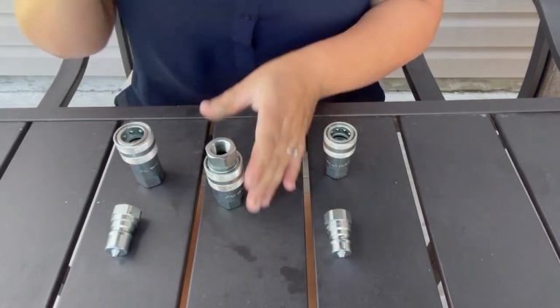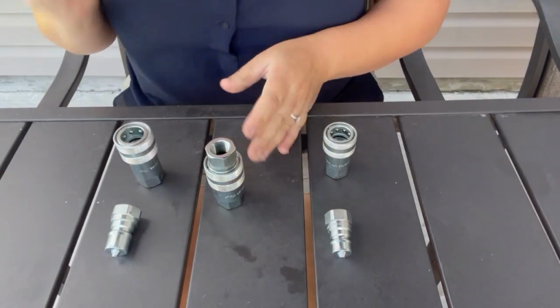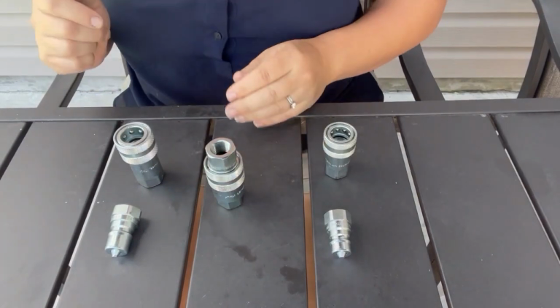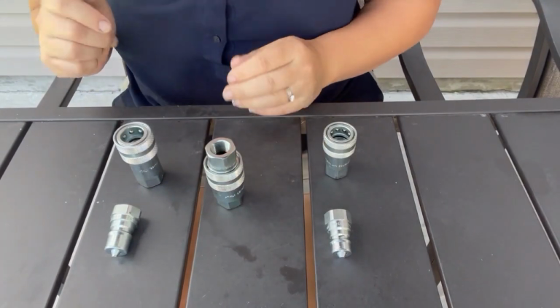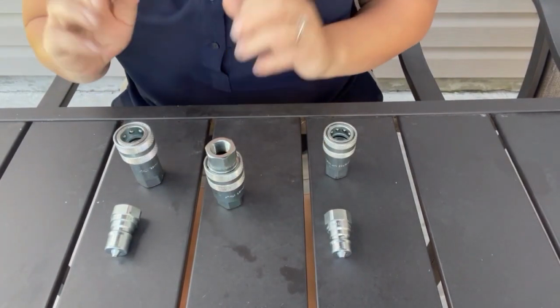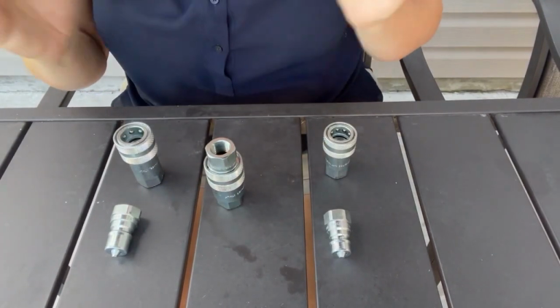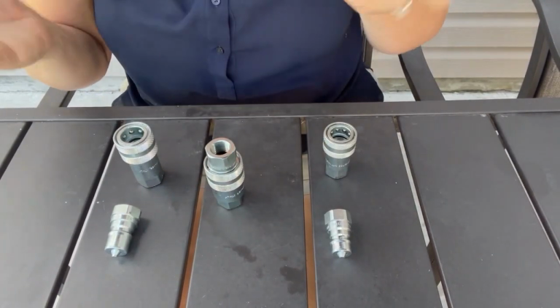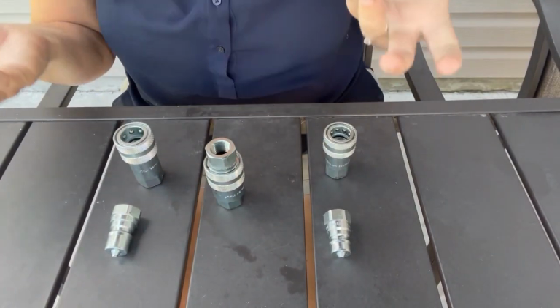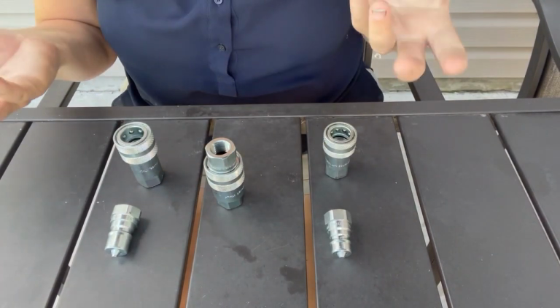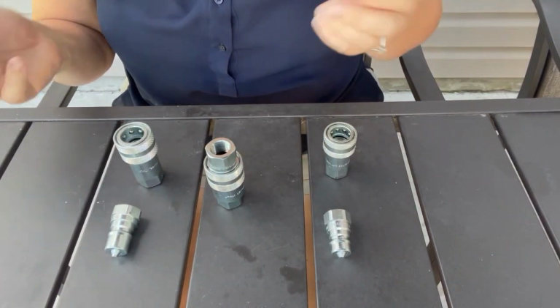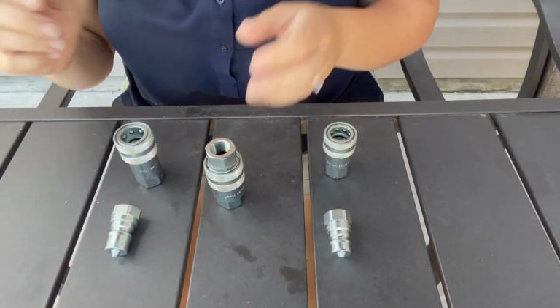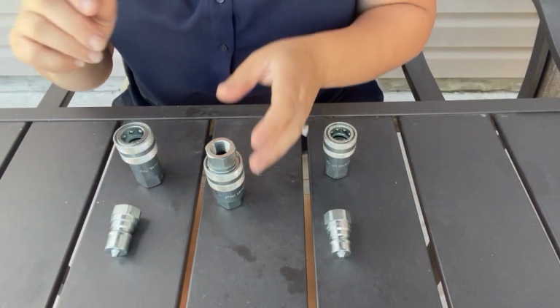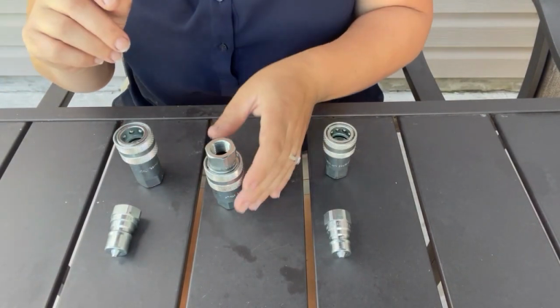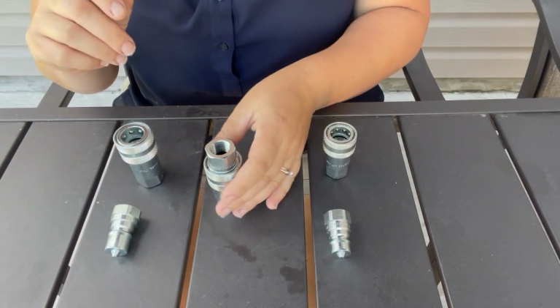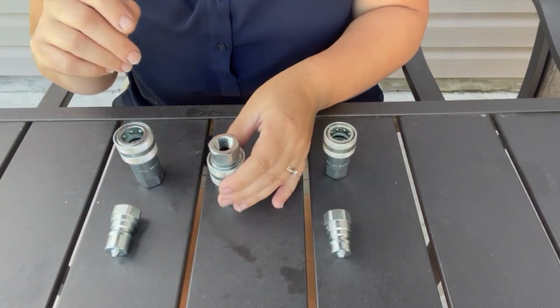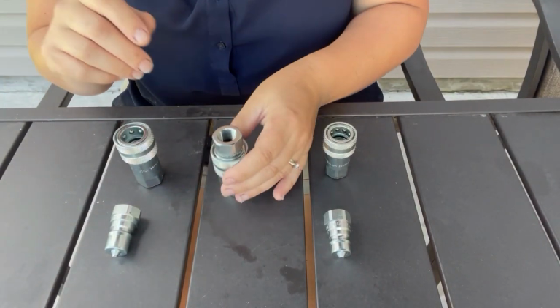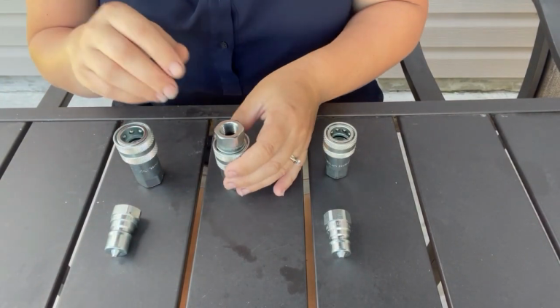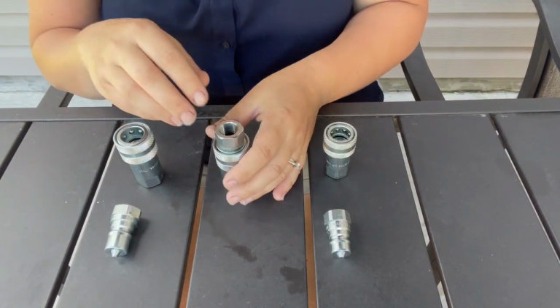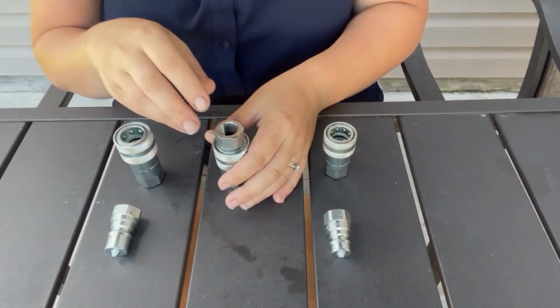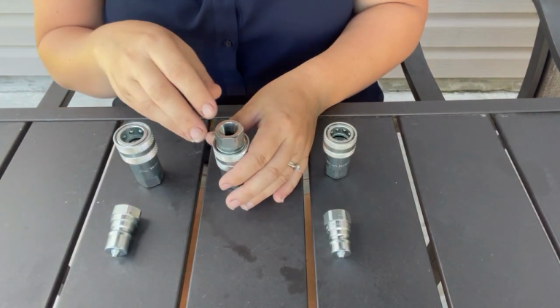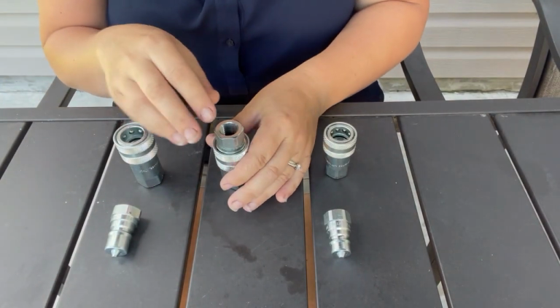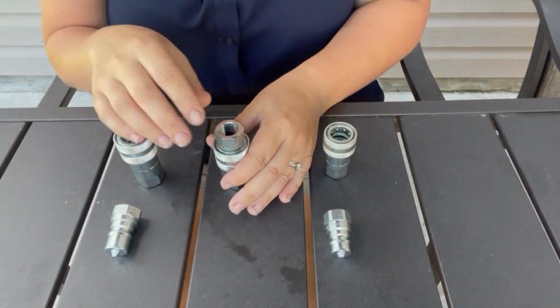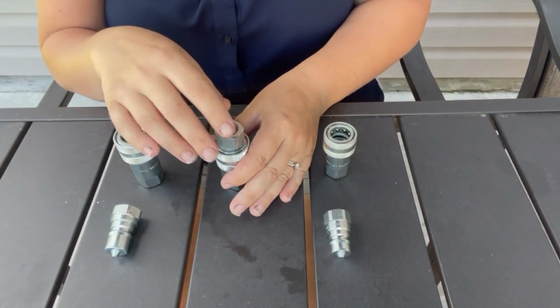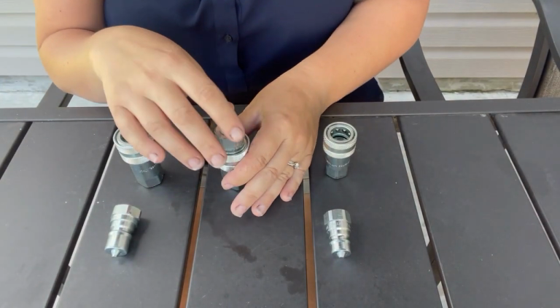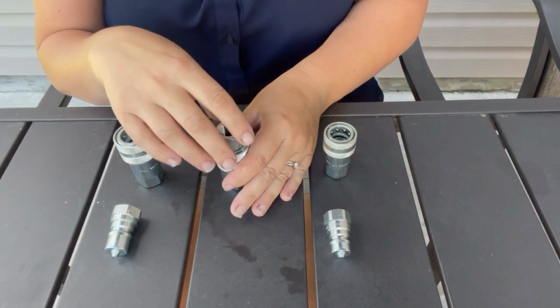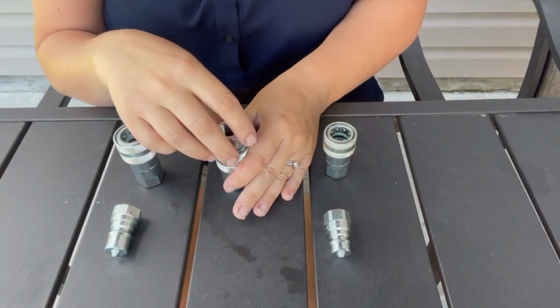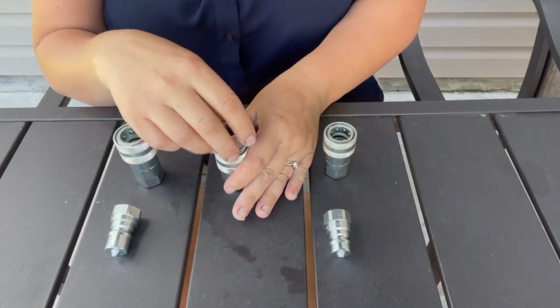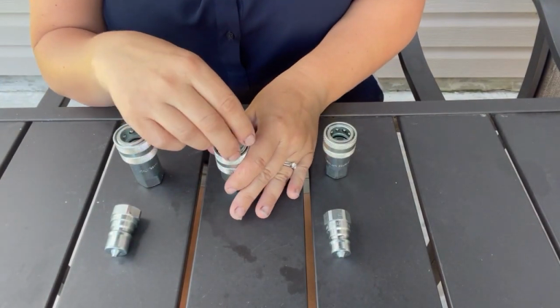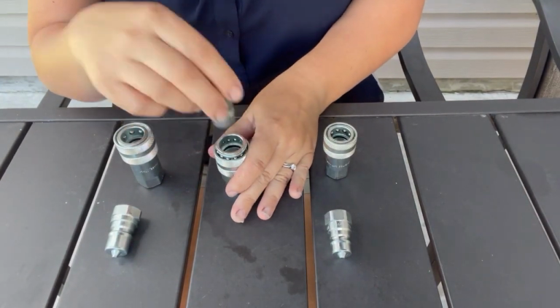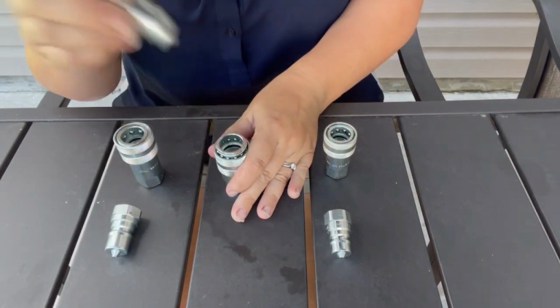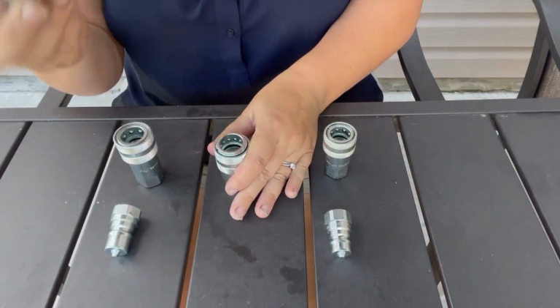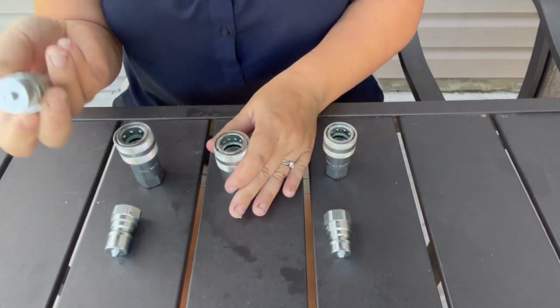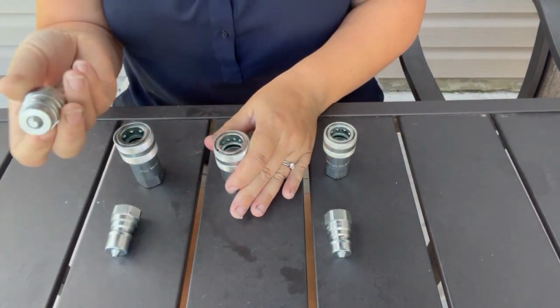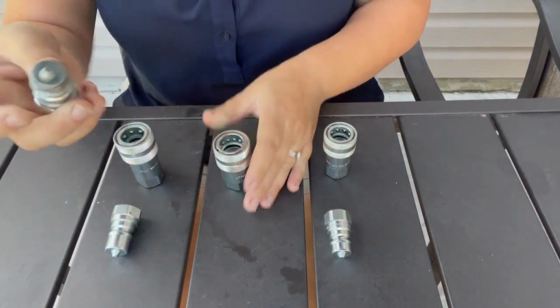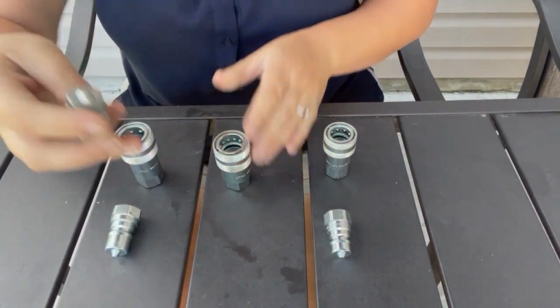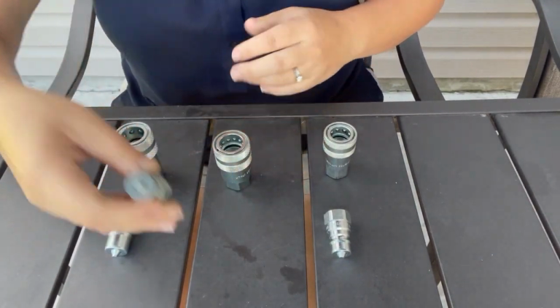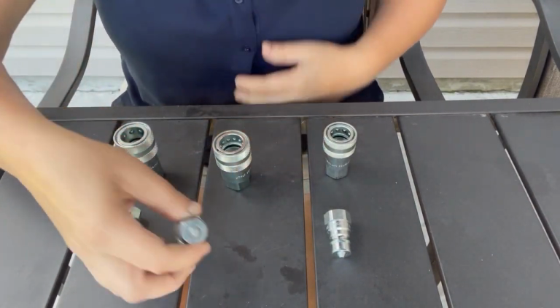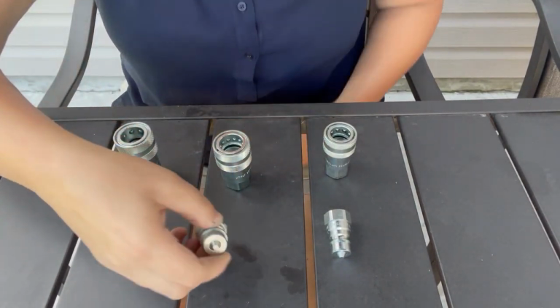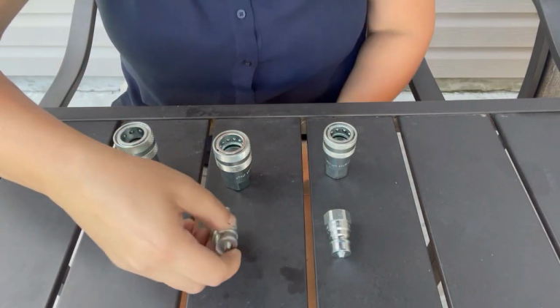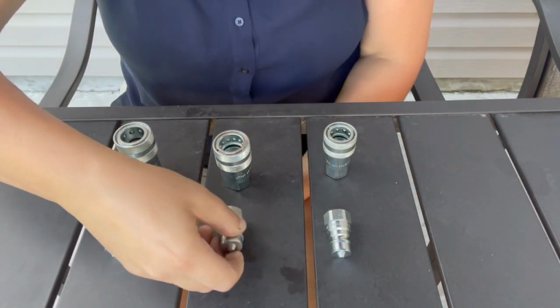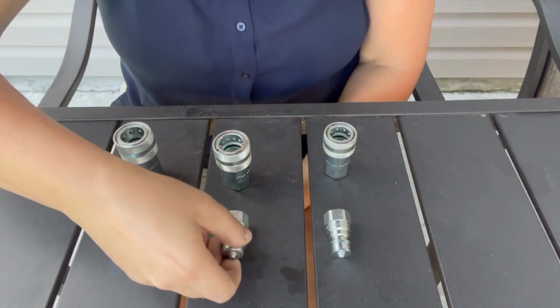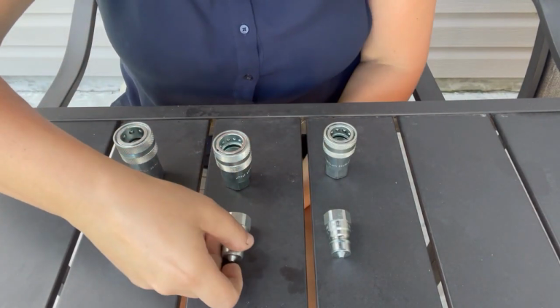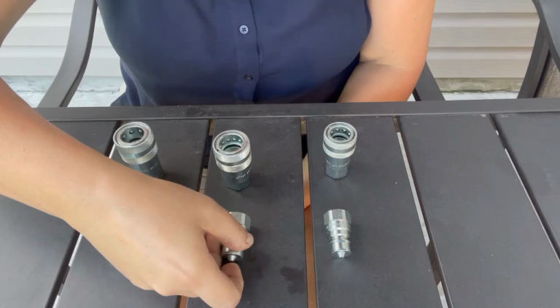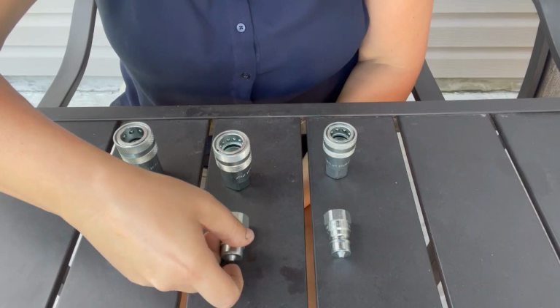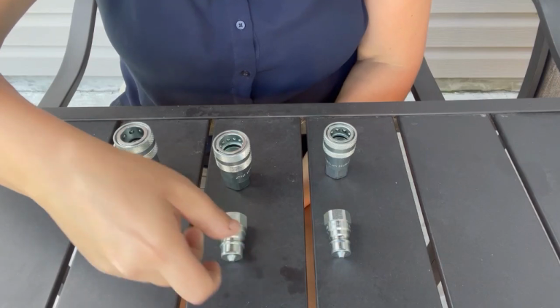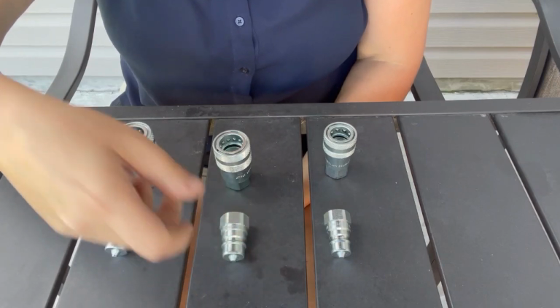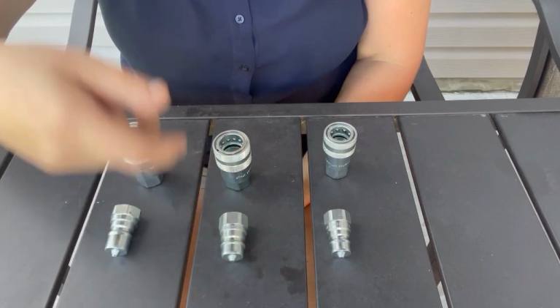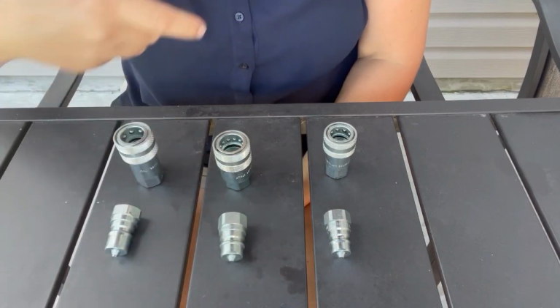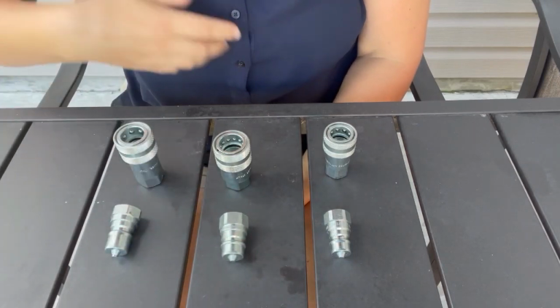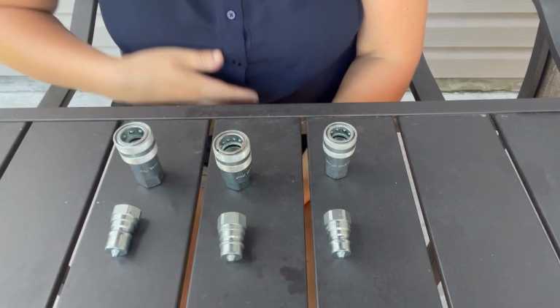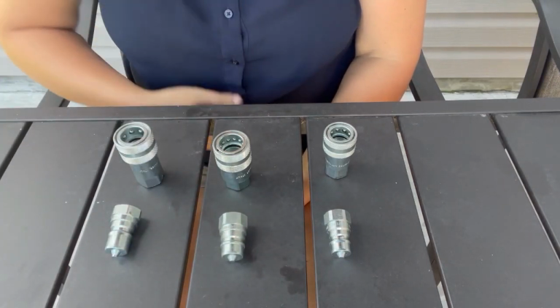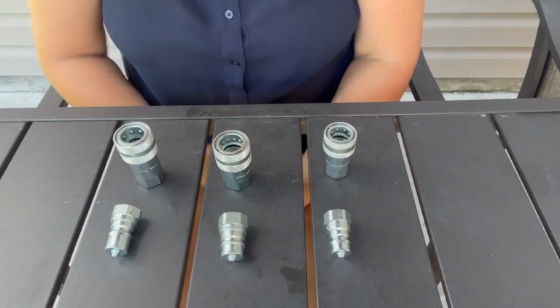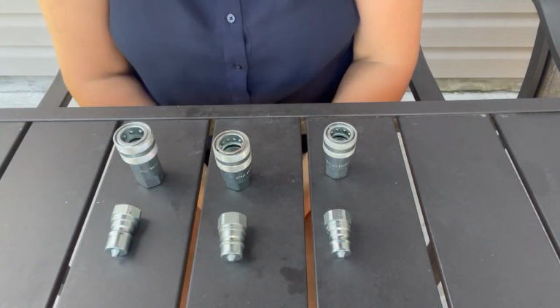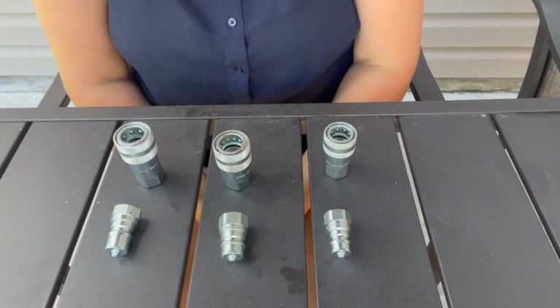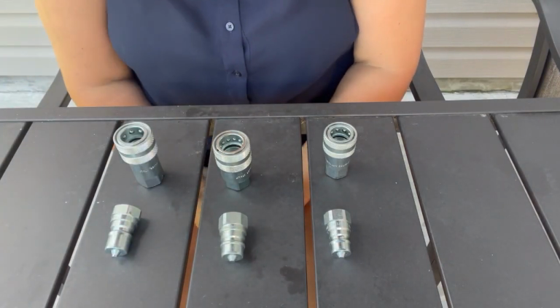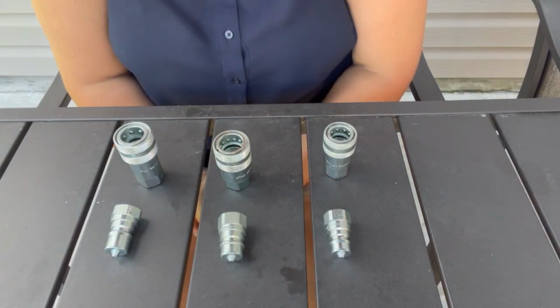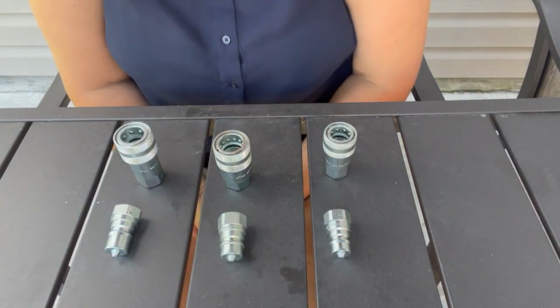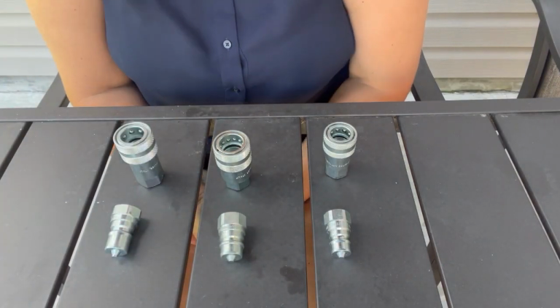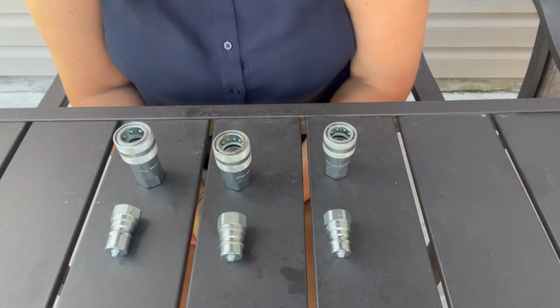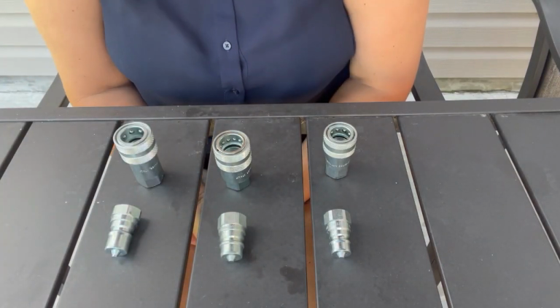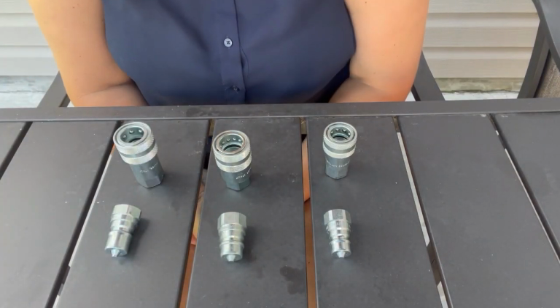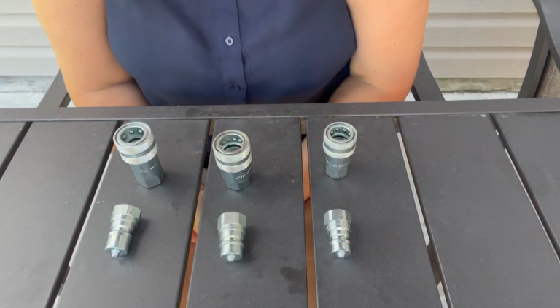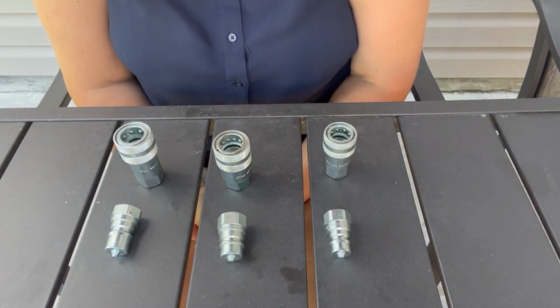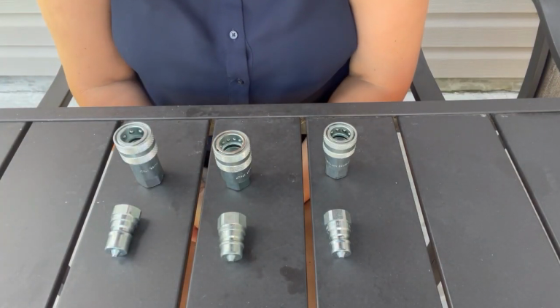Just pull the sleeve back, male into the female — that's how they connect. Super easy. To disconnect, just pull it back and hopefully it comes apart like that. Sometimes it doesn't.